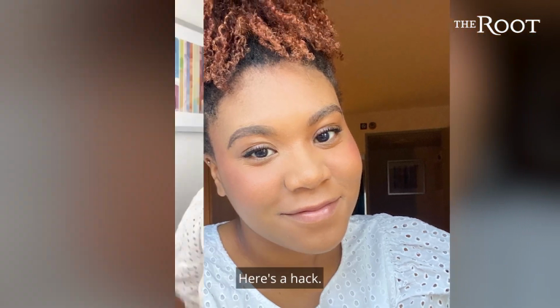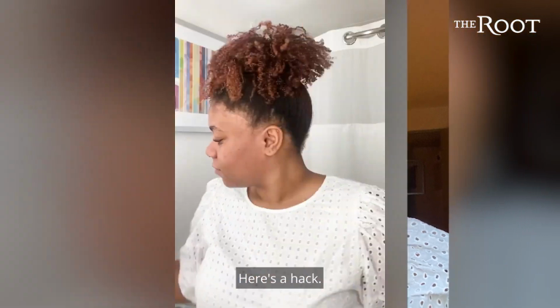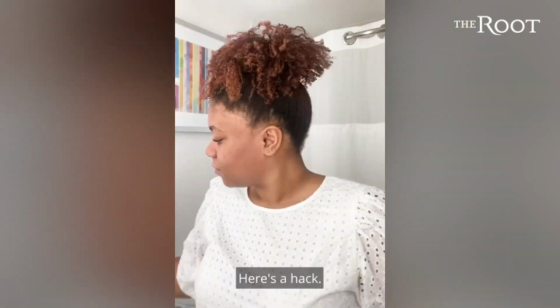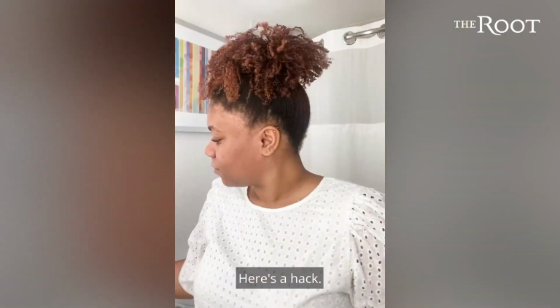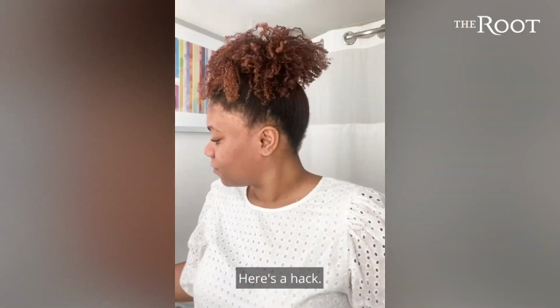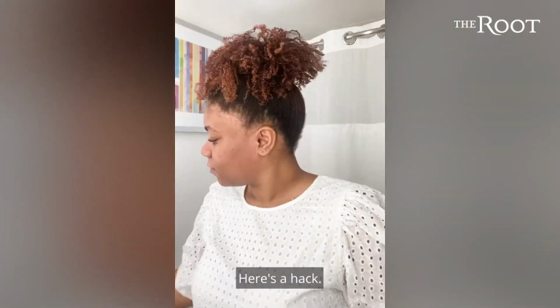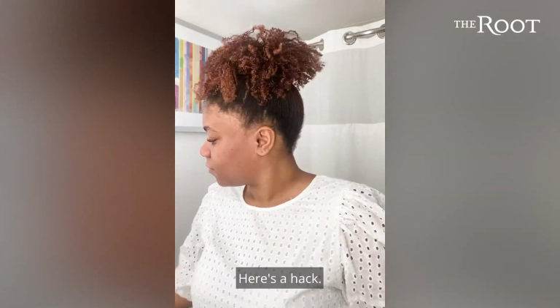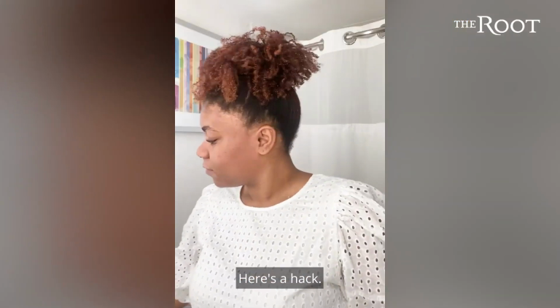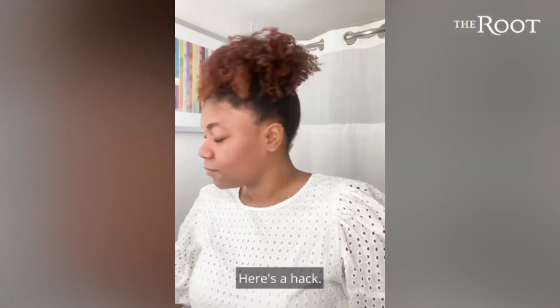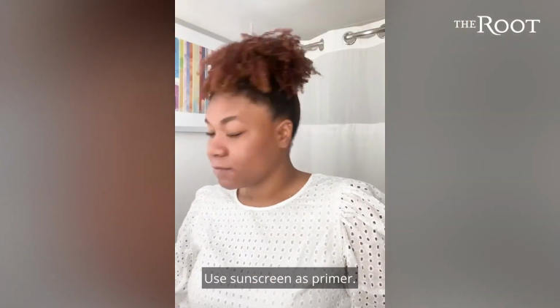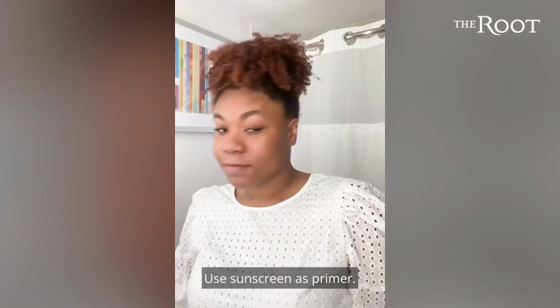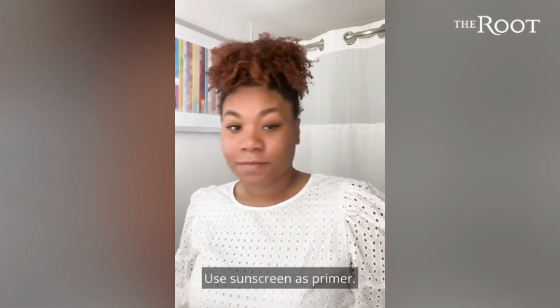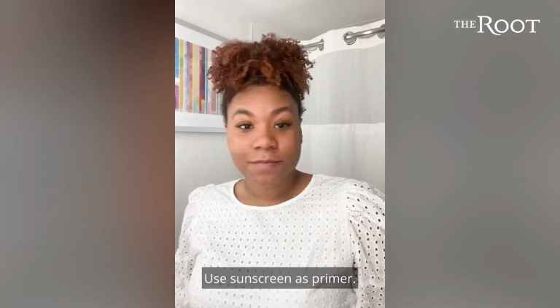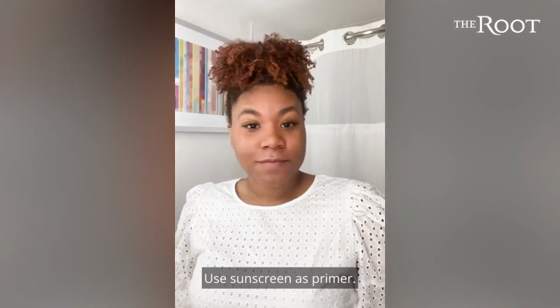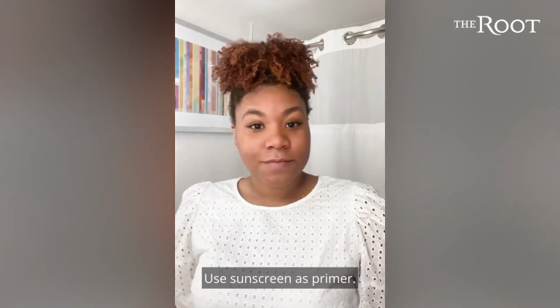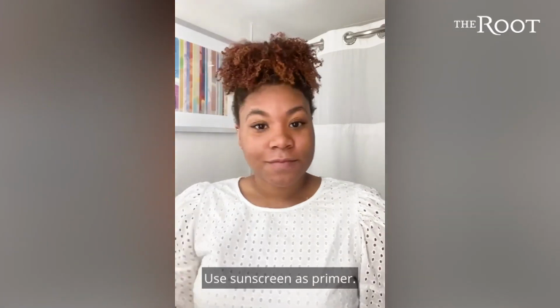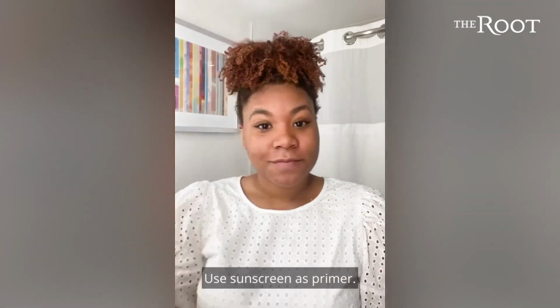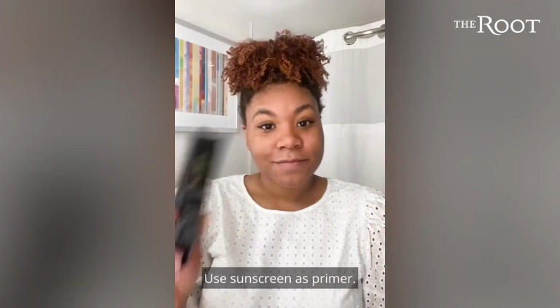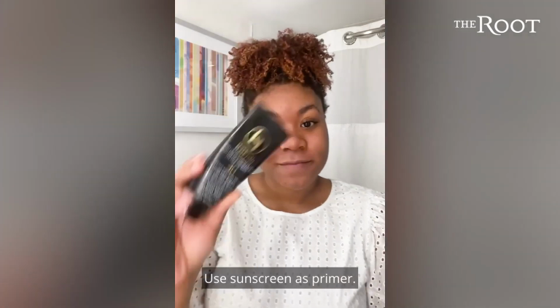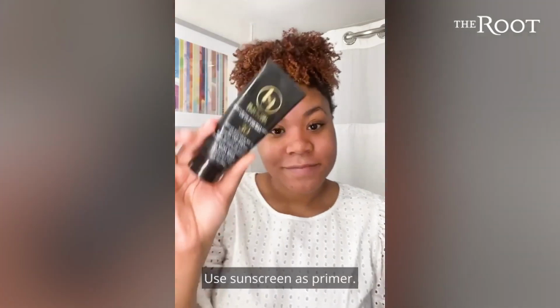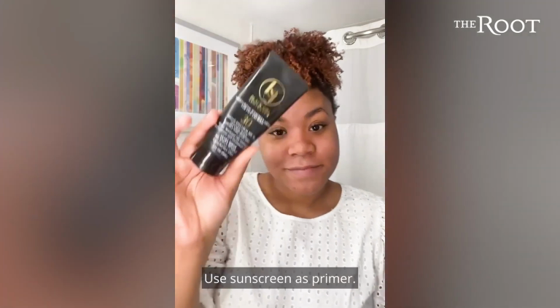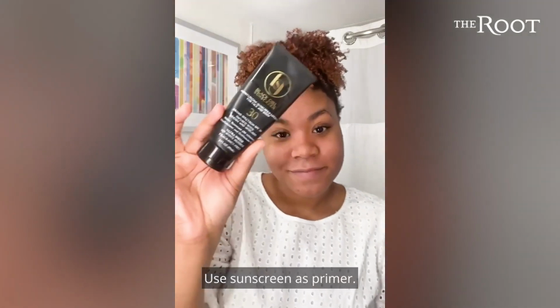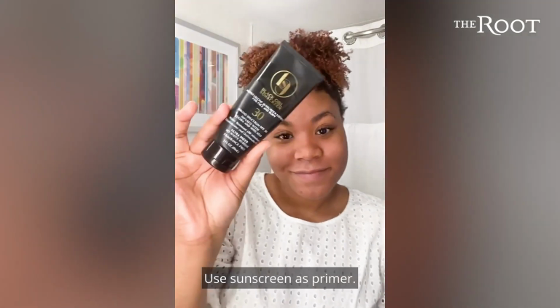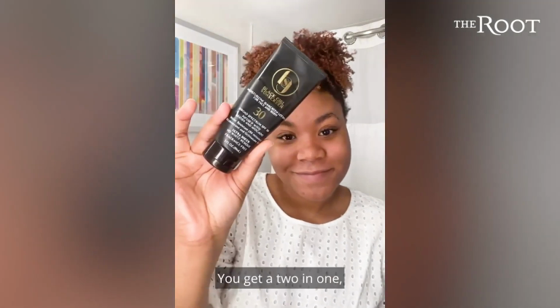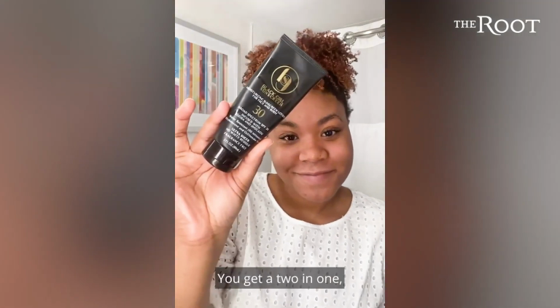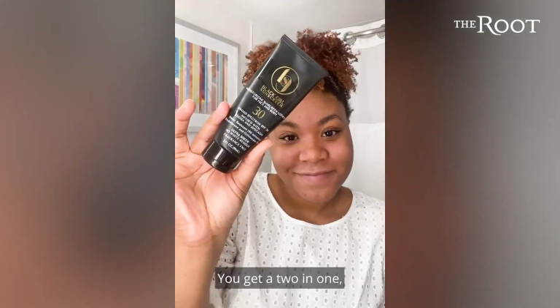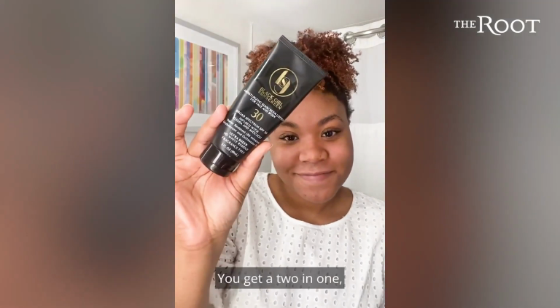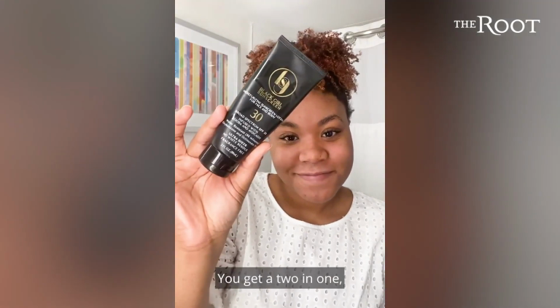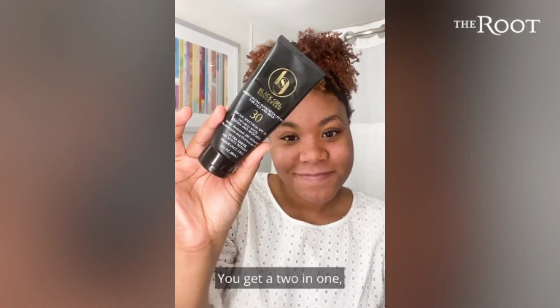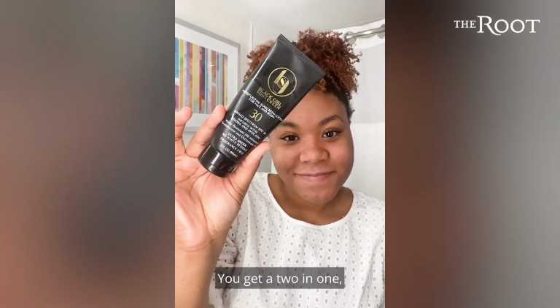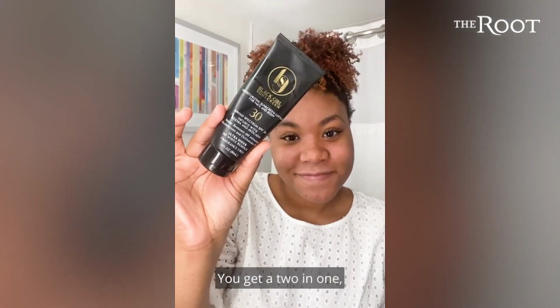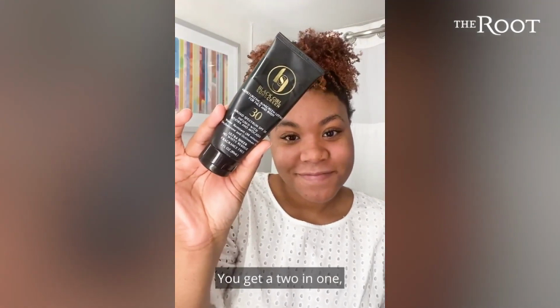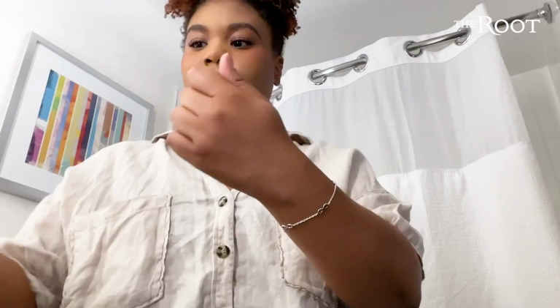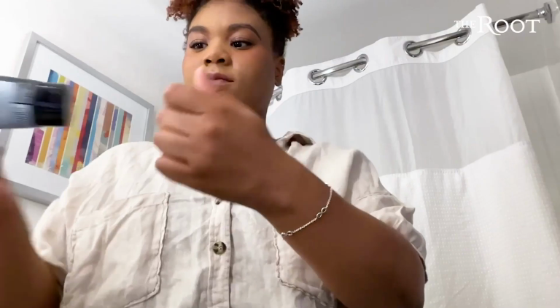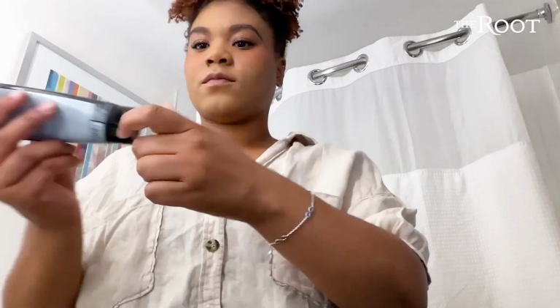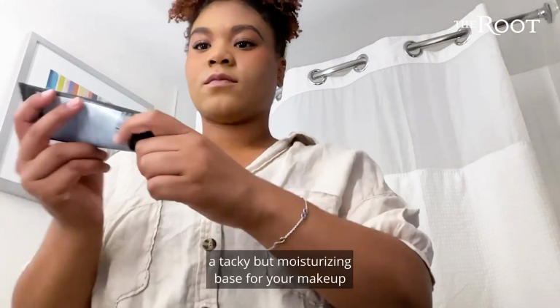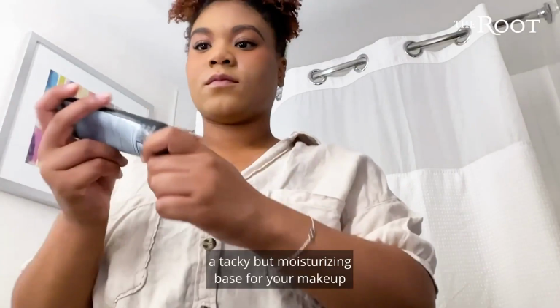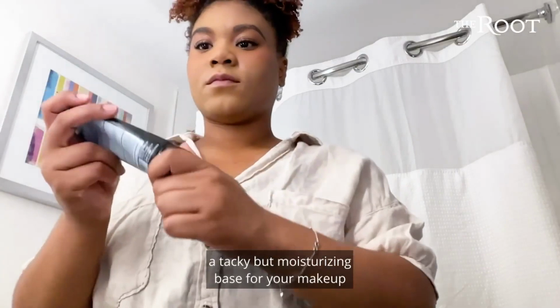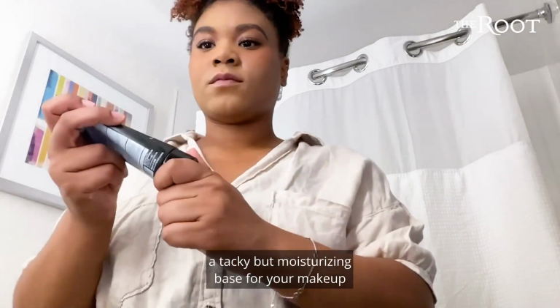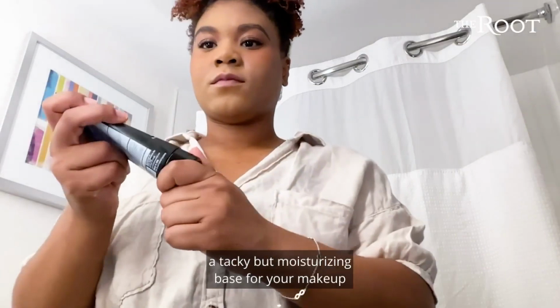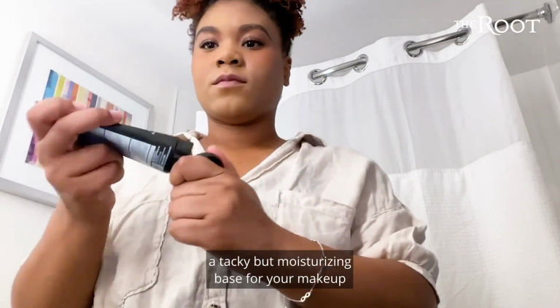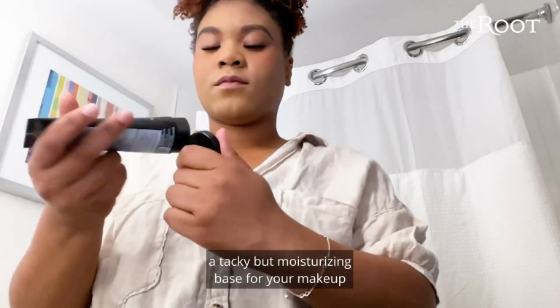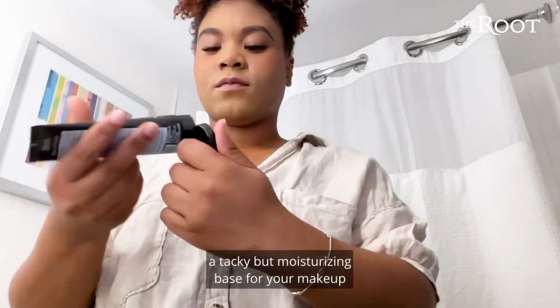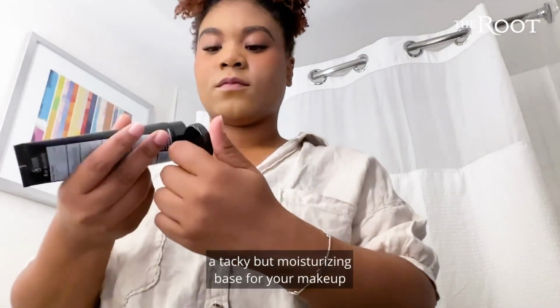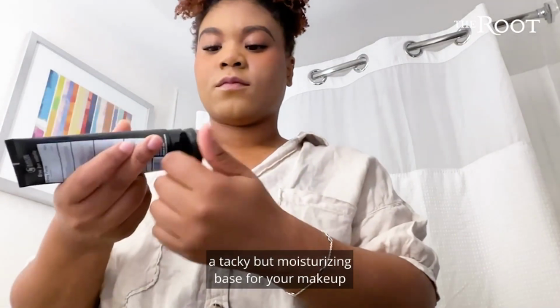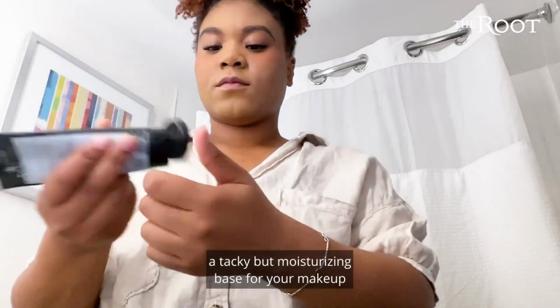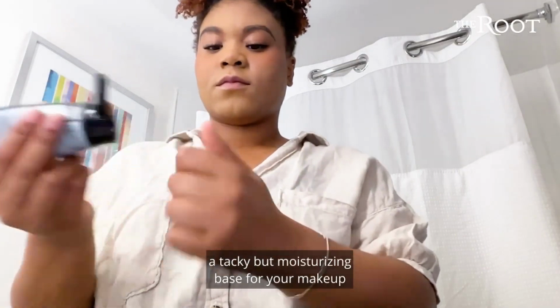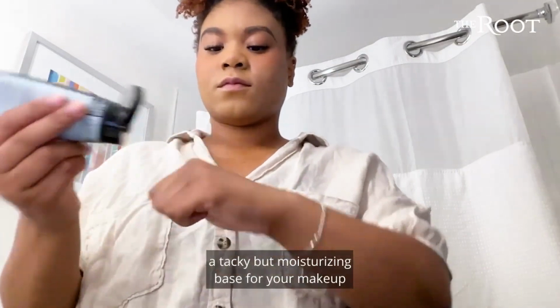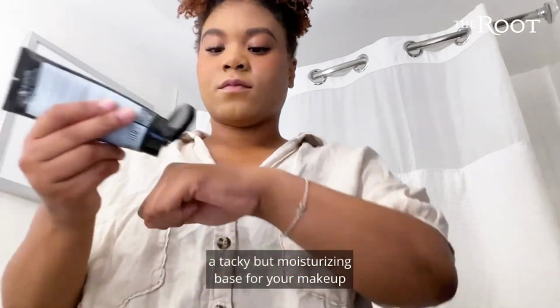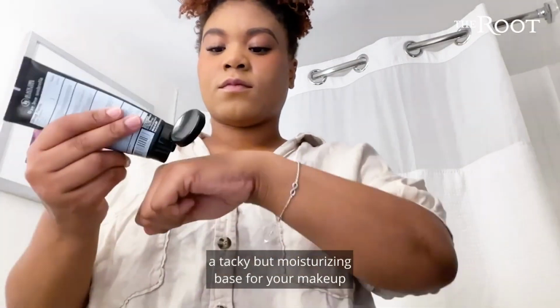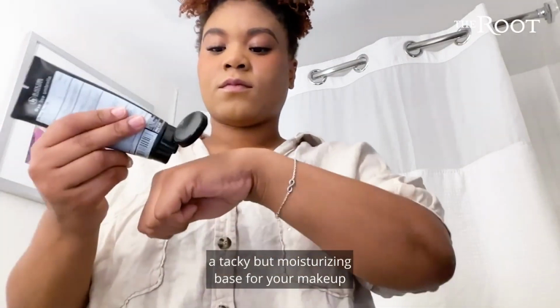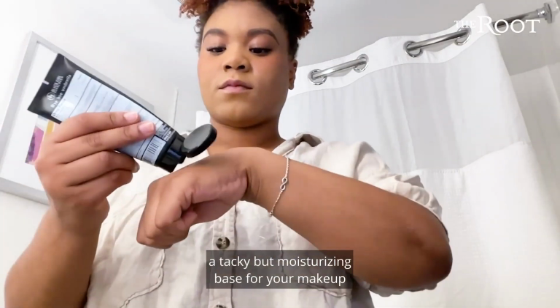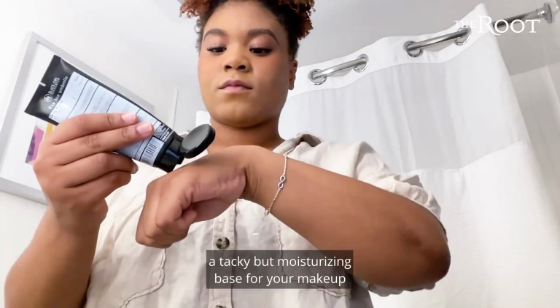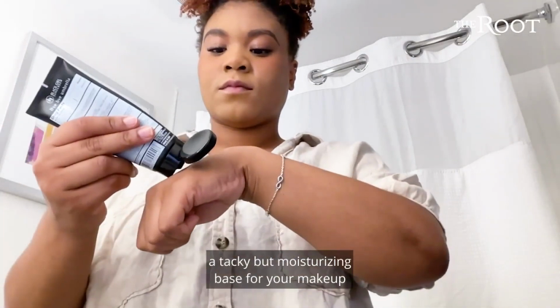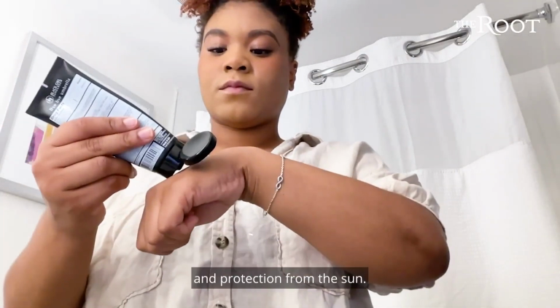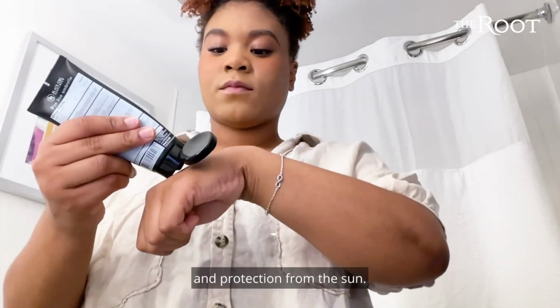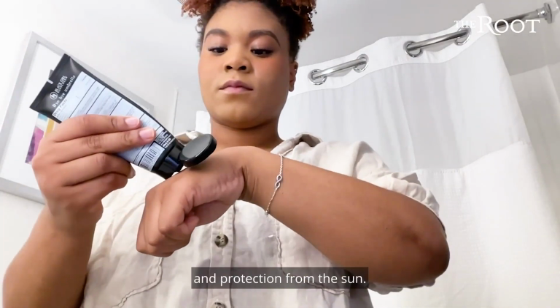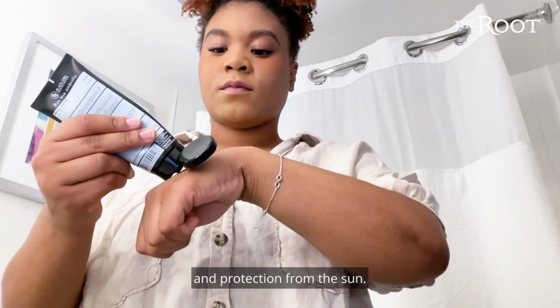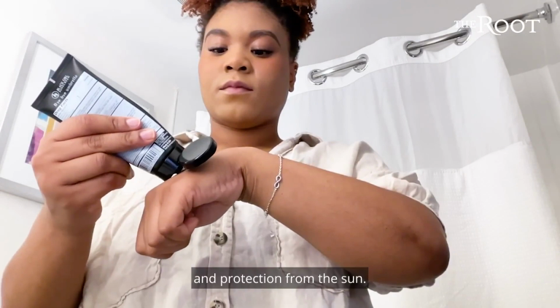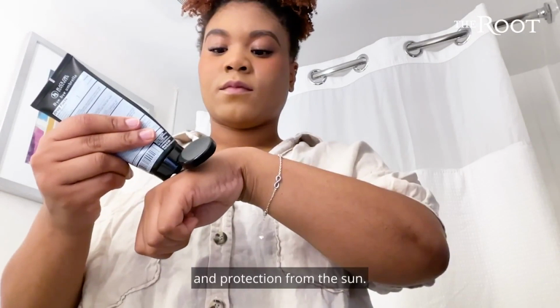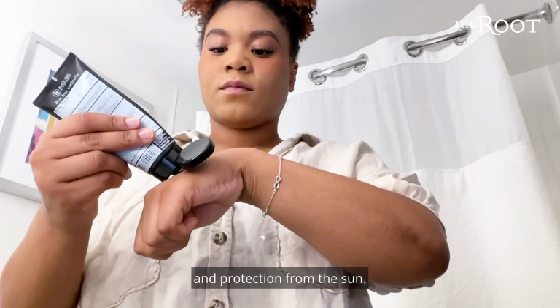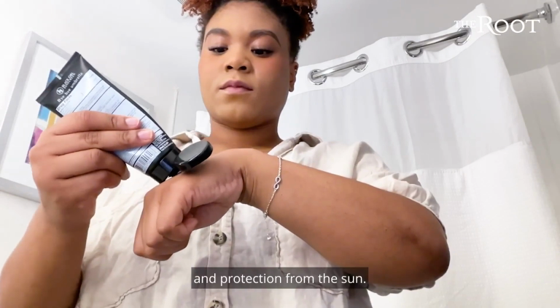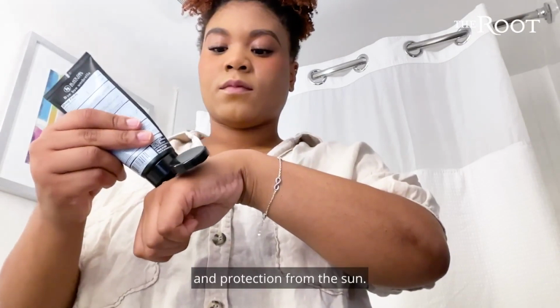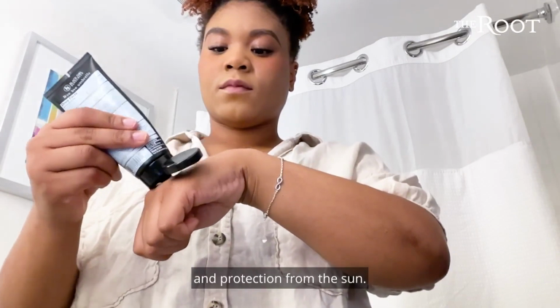Here's a hack: use sunscreen as primer. You get a two-in-one — a tacky but moisturizing base for your makeup, and protection from the sun.